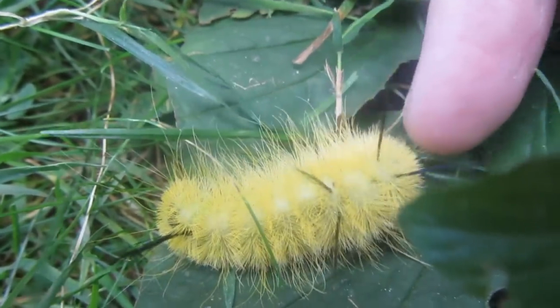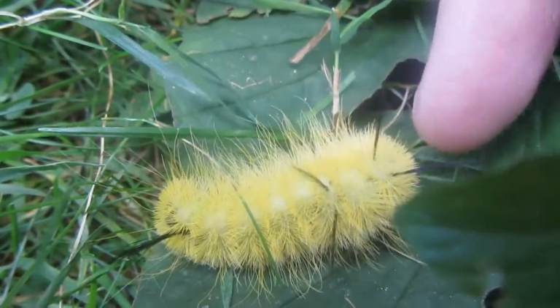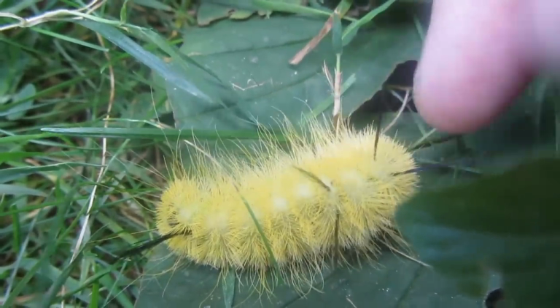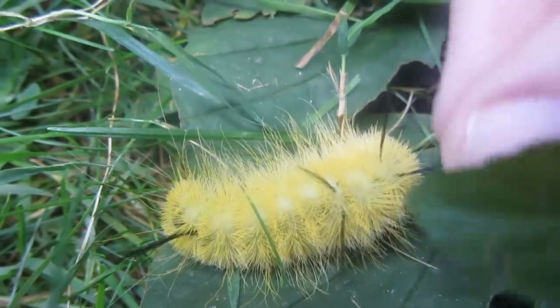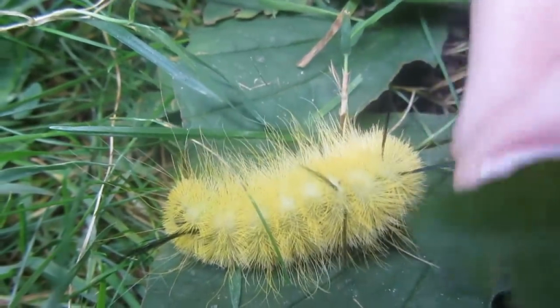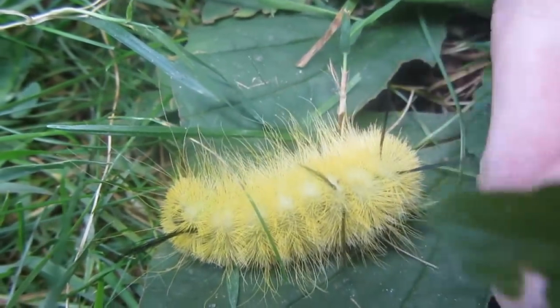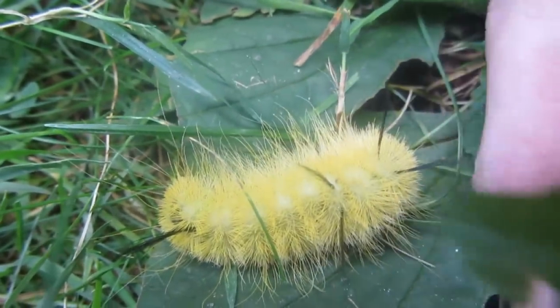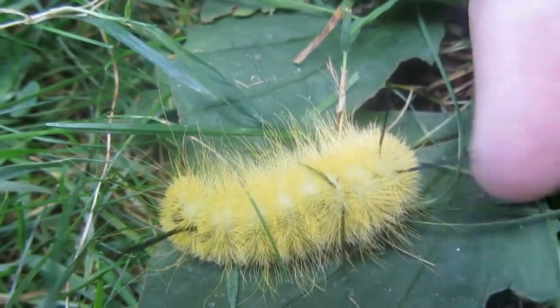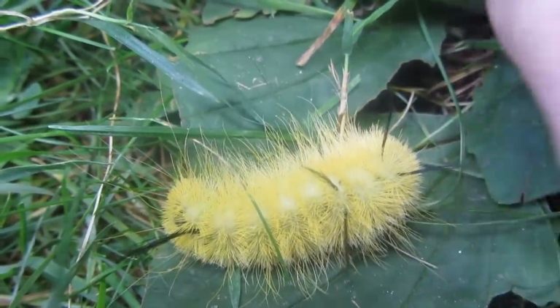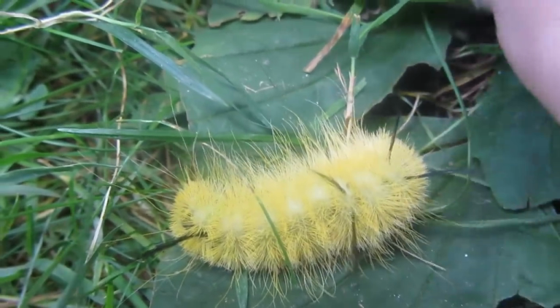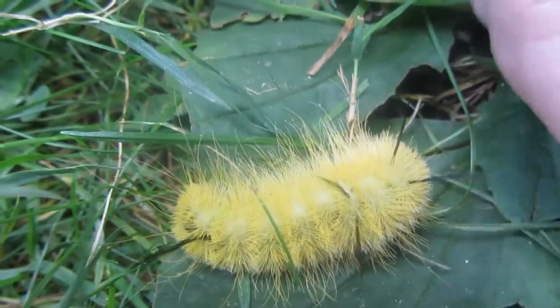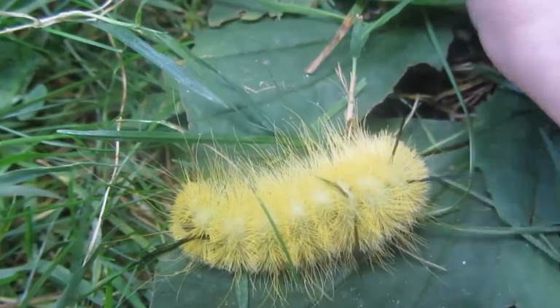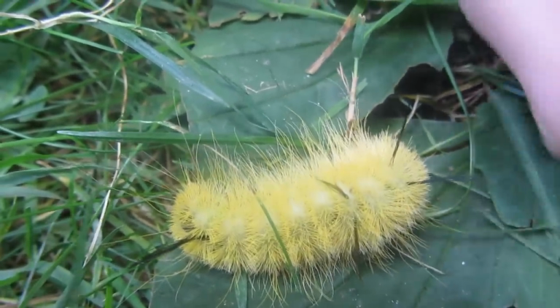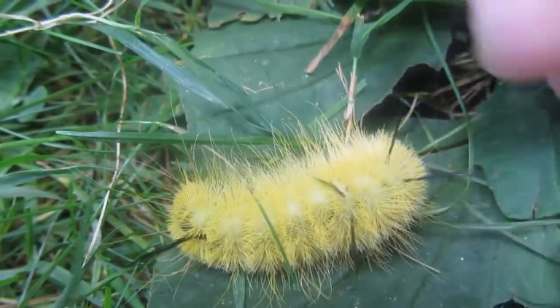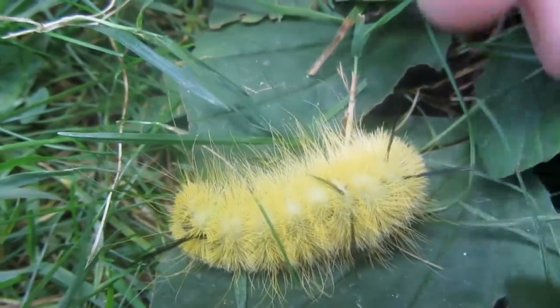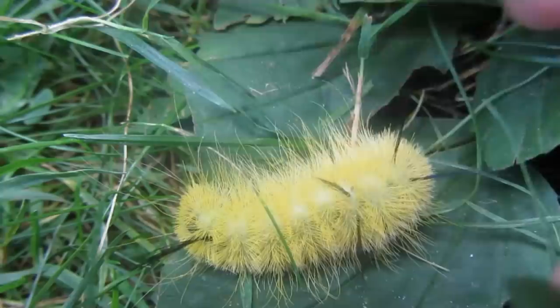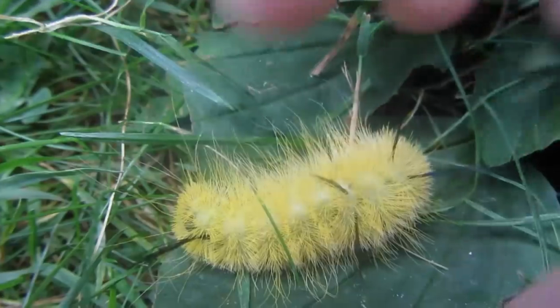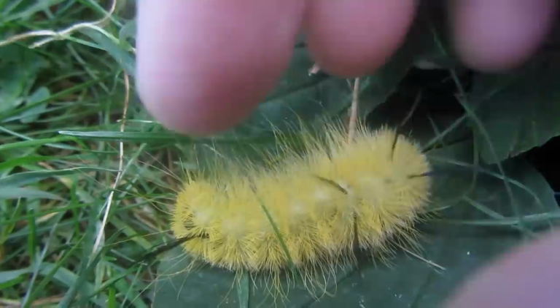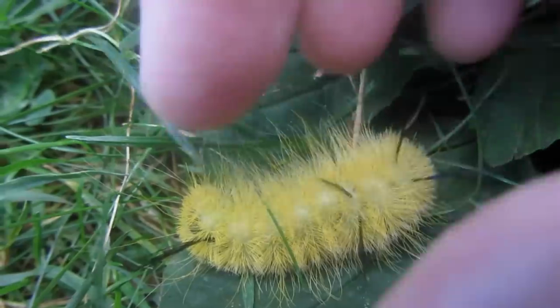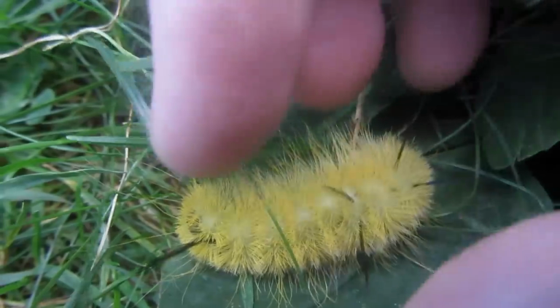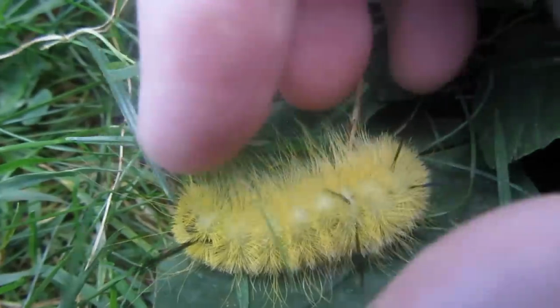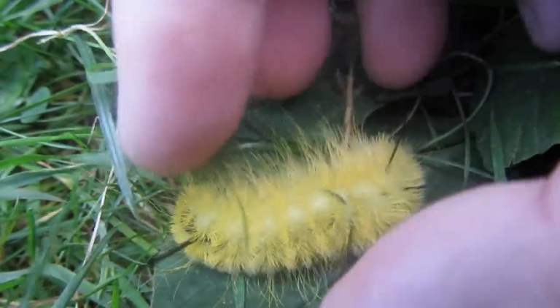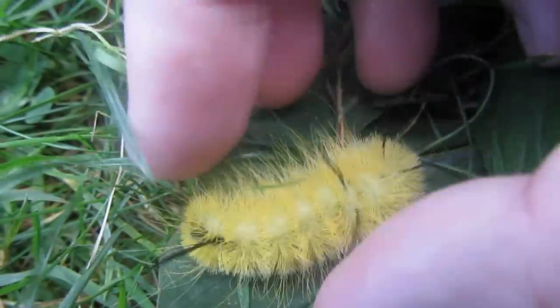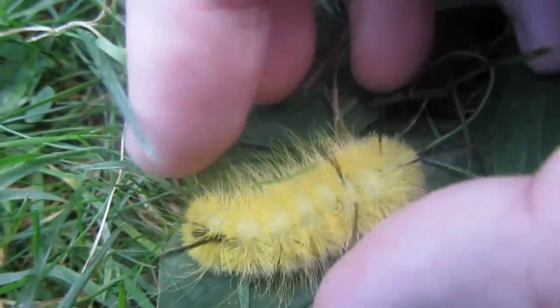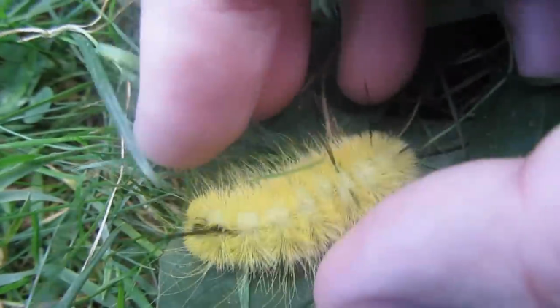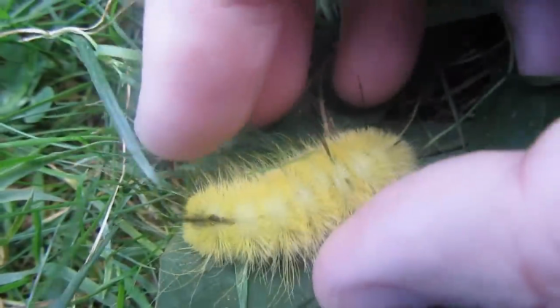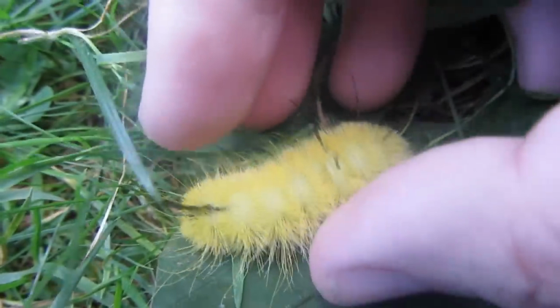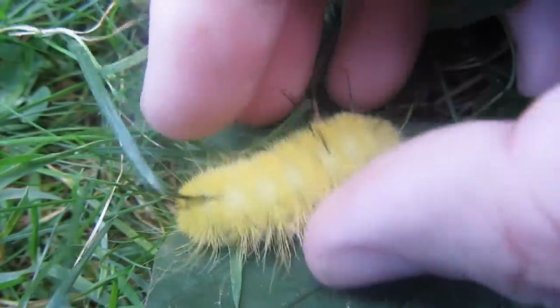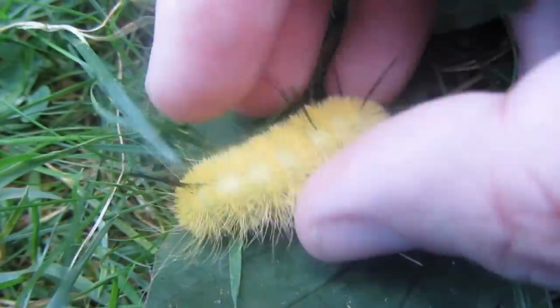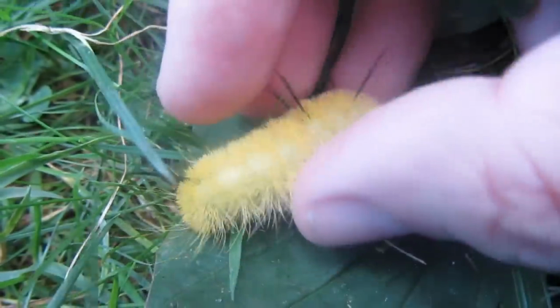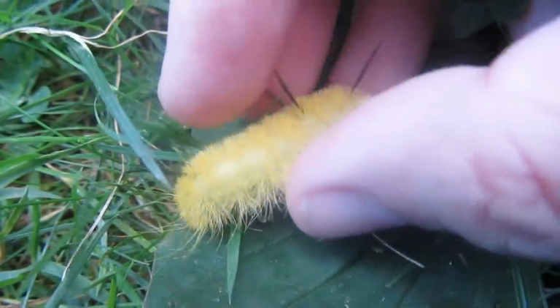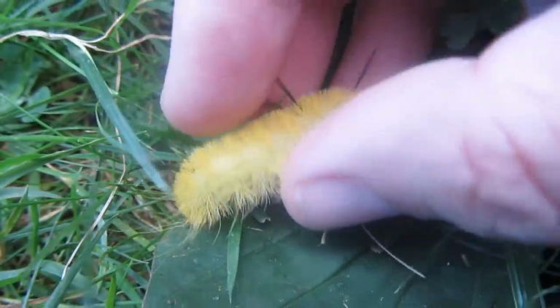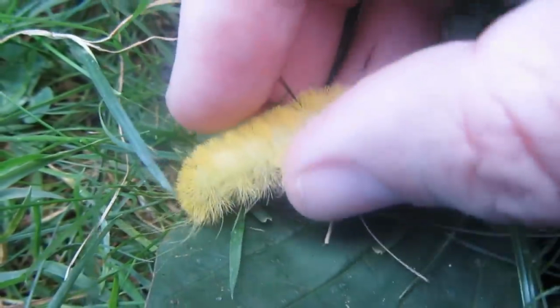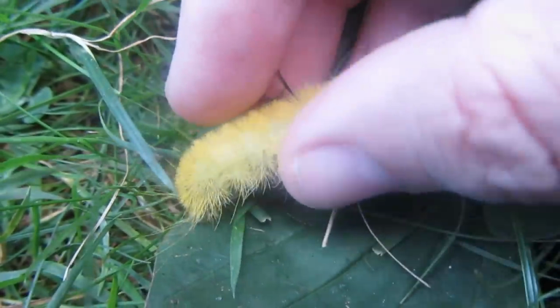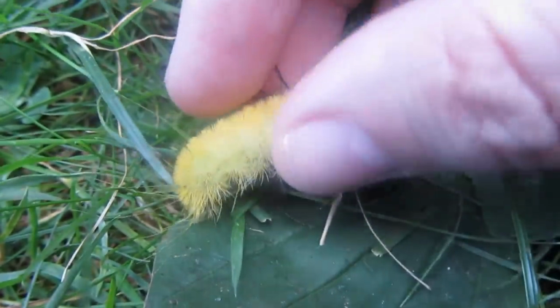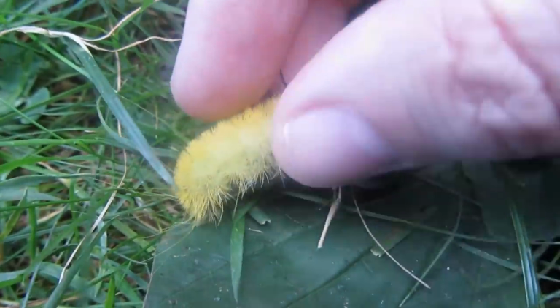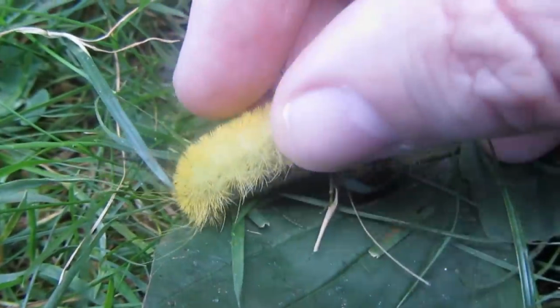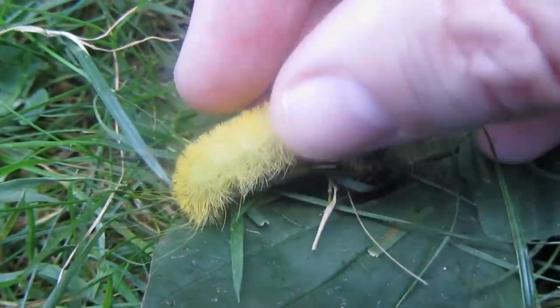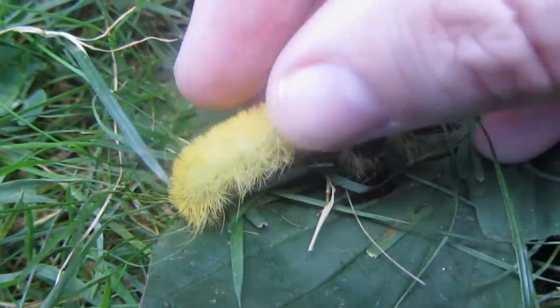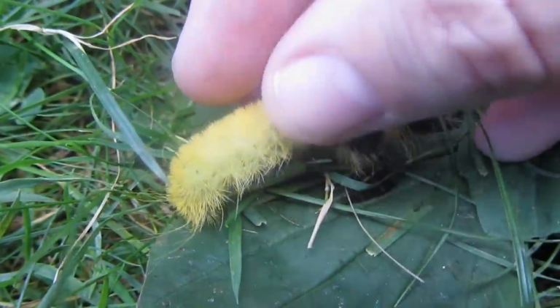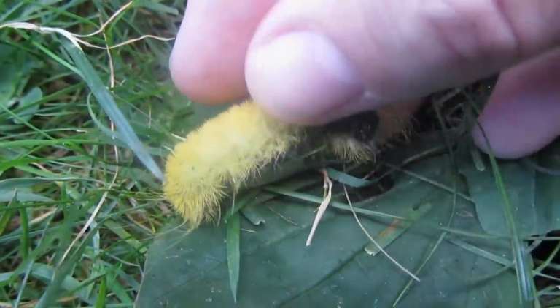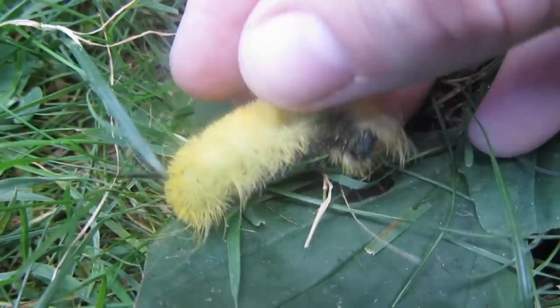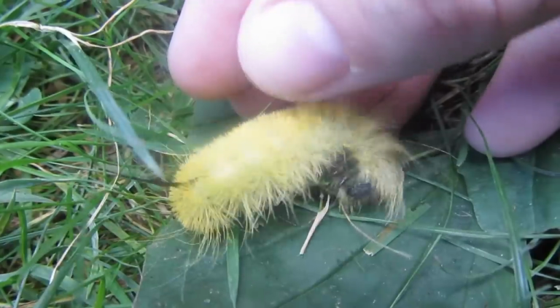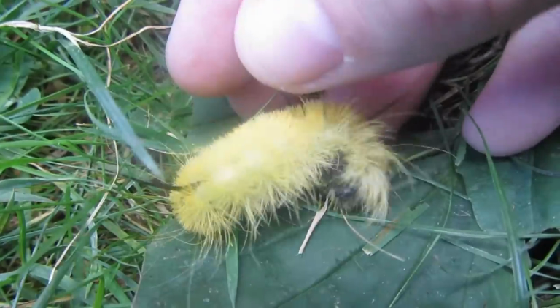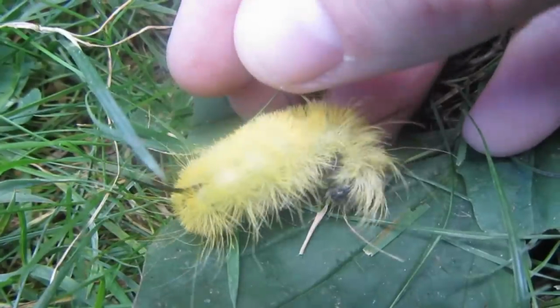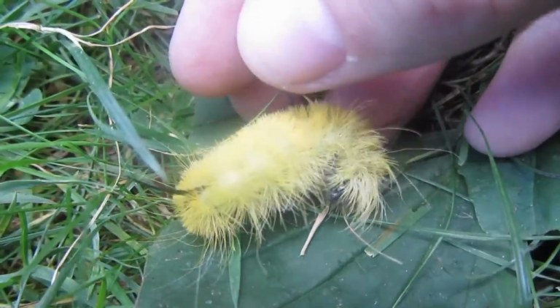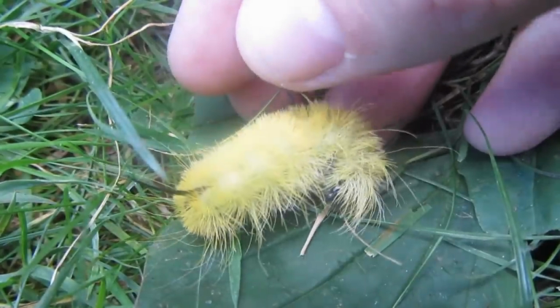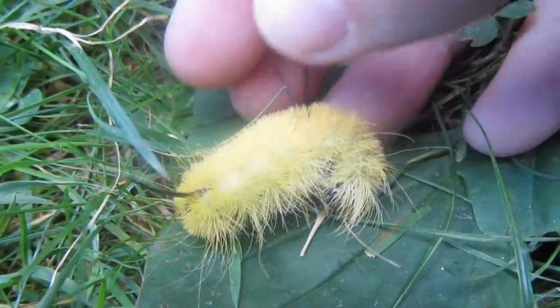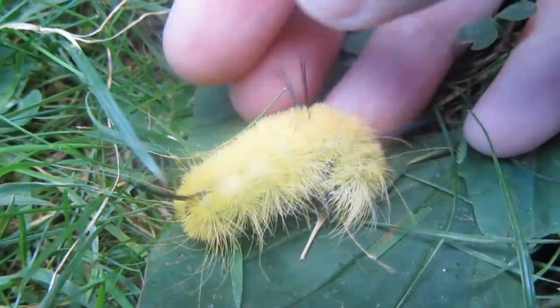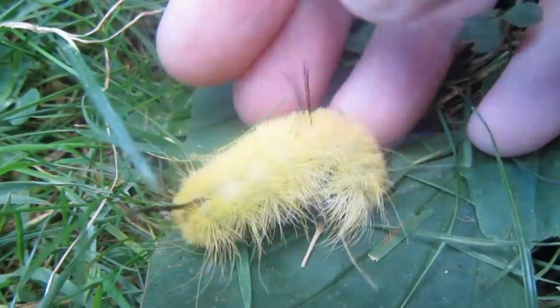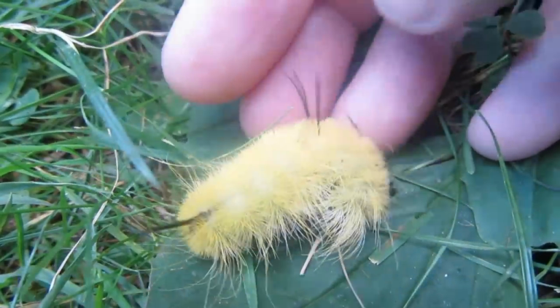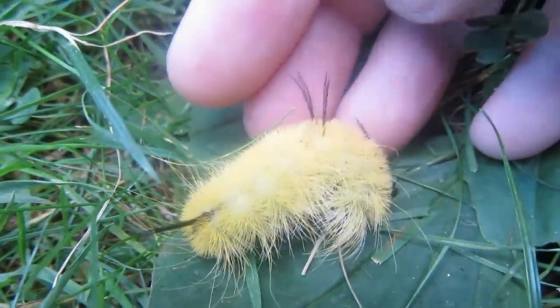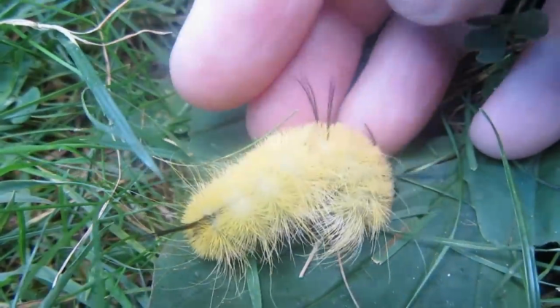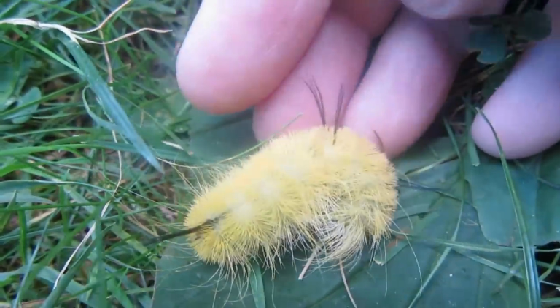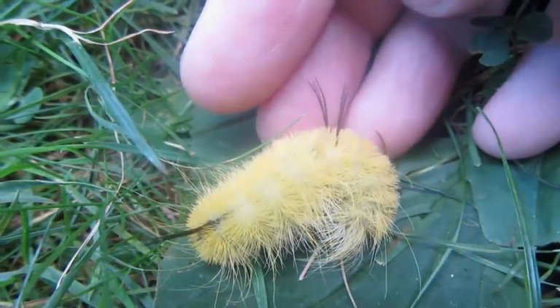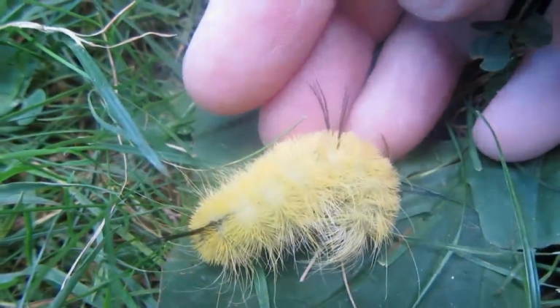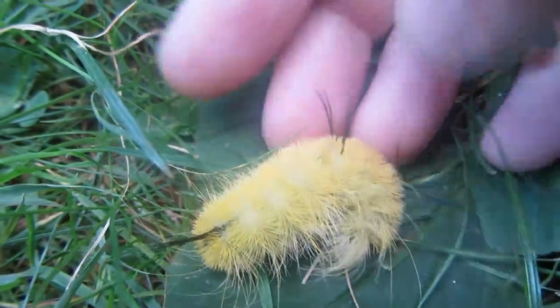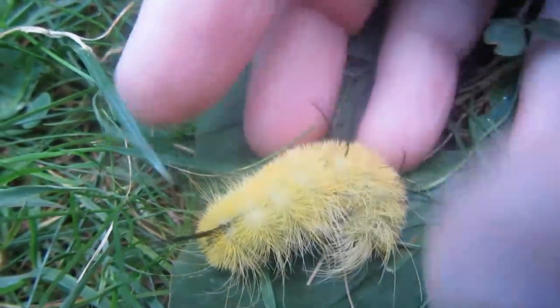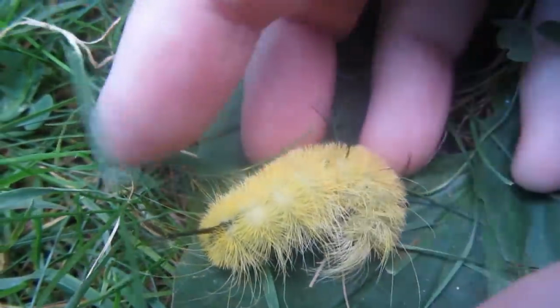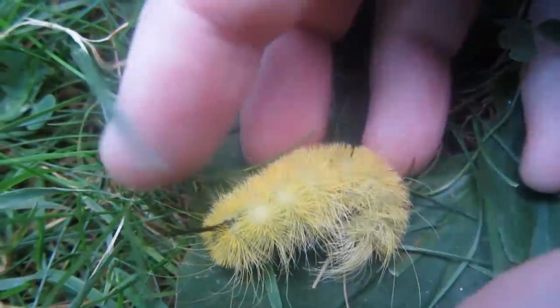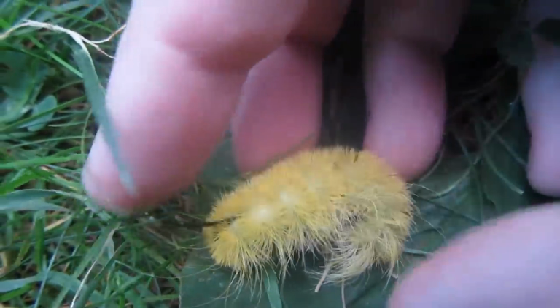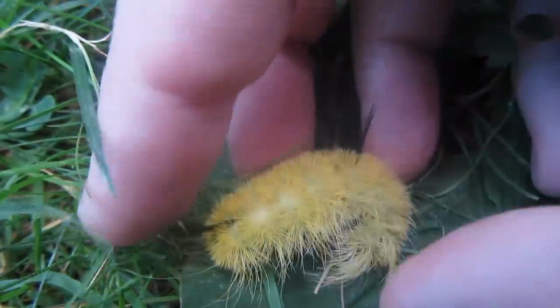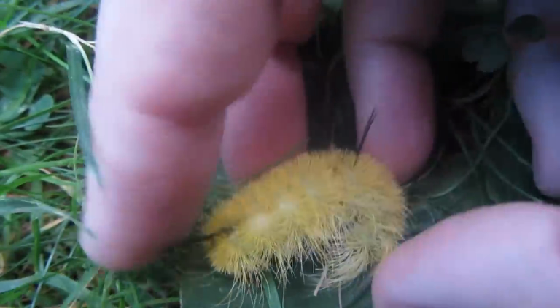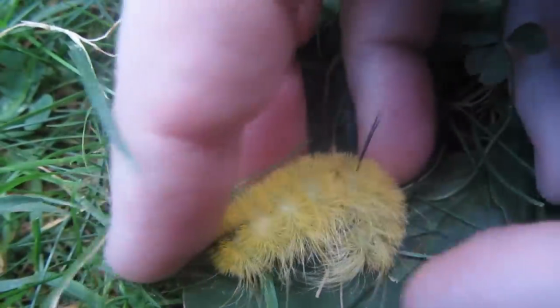They also will roll up into a ball like a woolly bear does. They do this for protection.